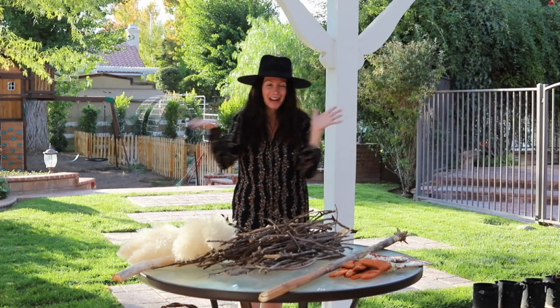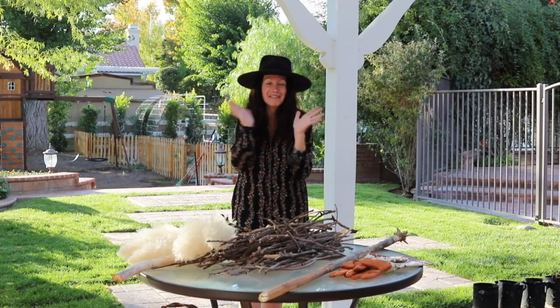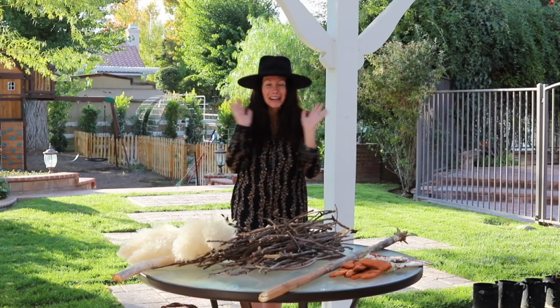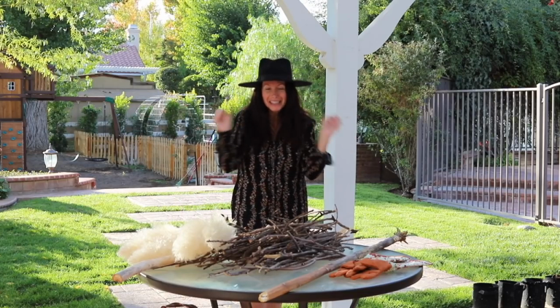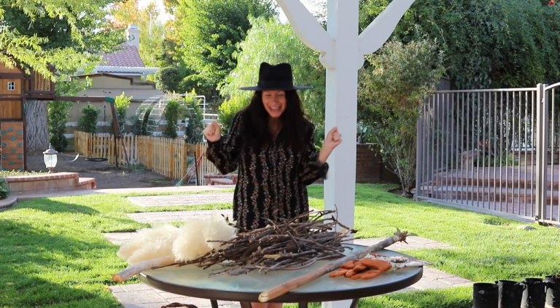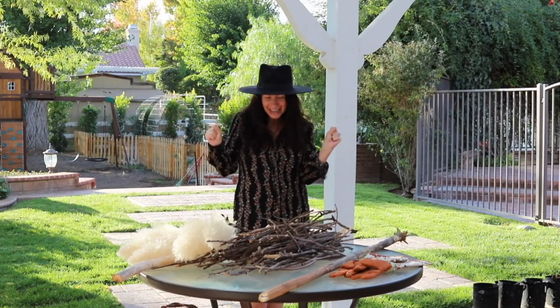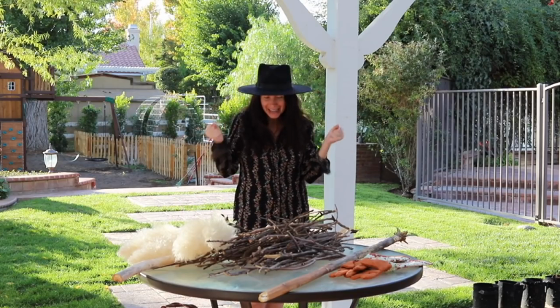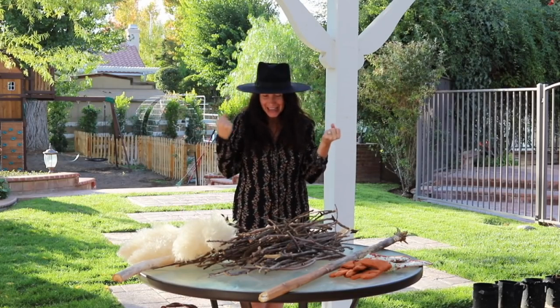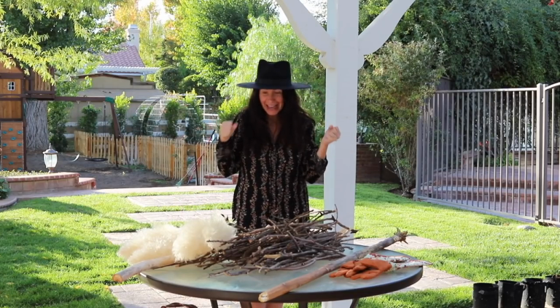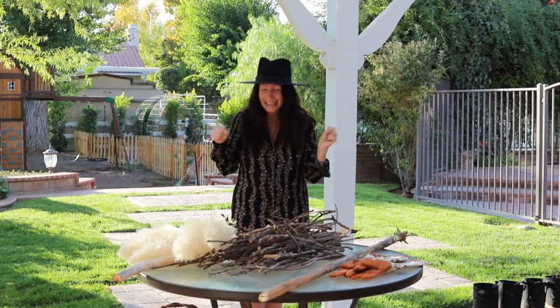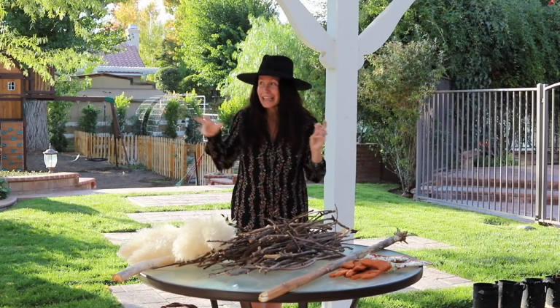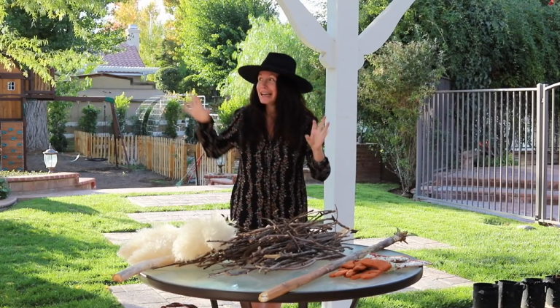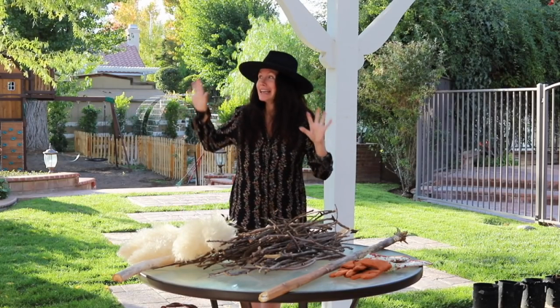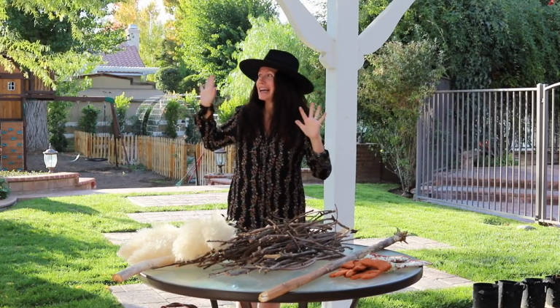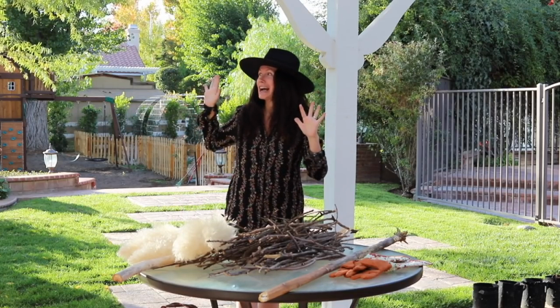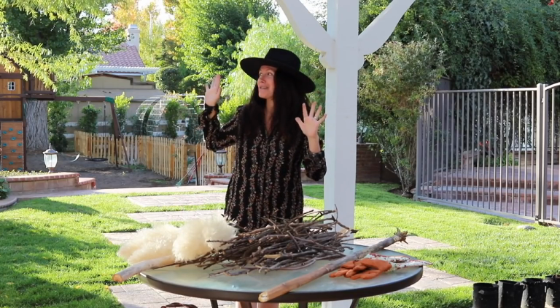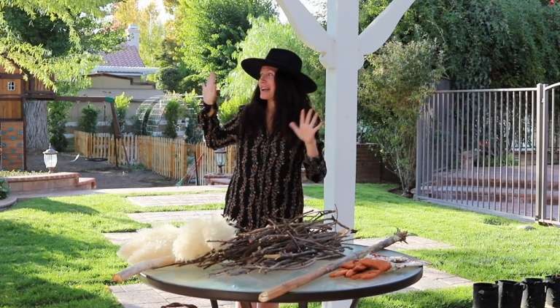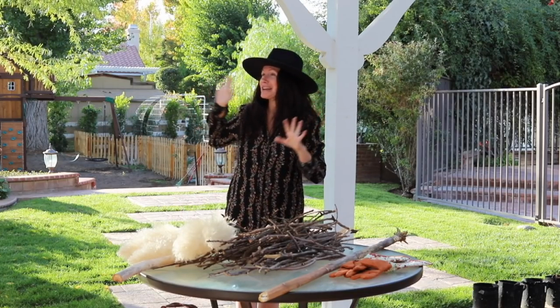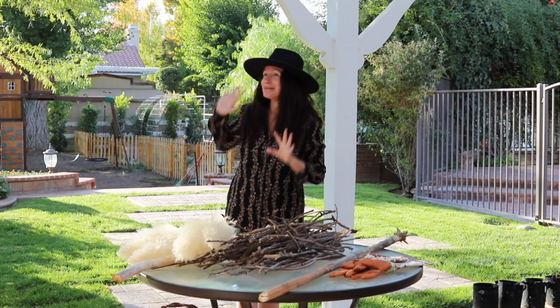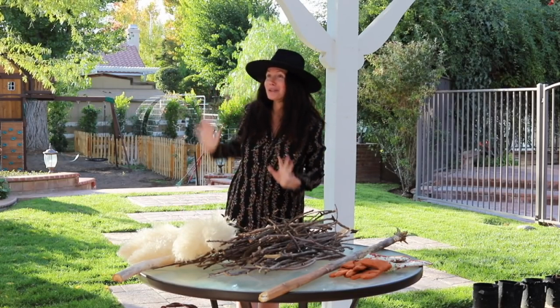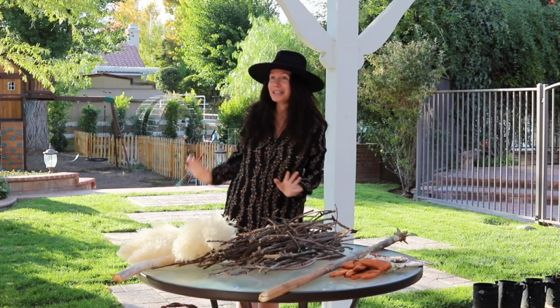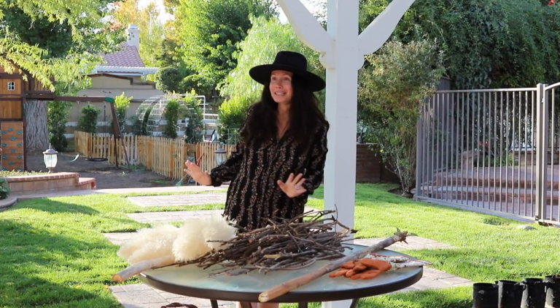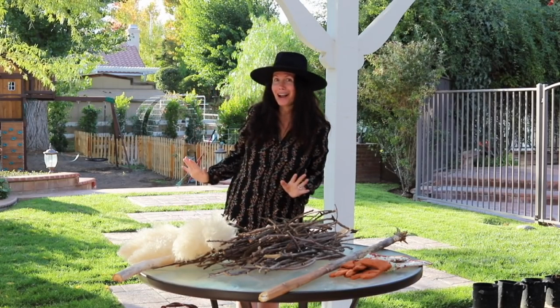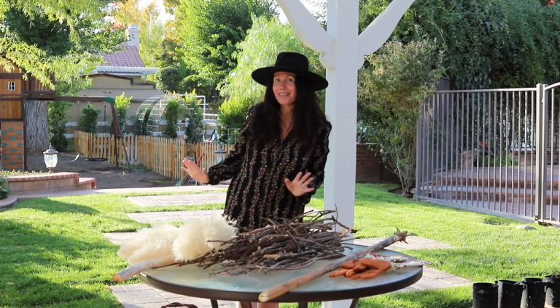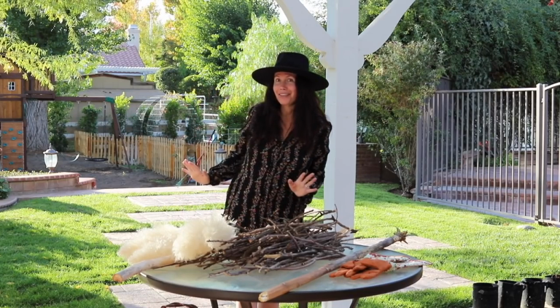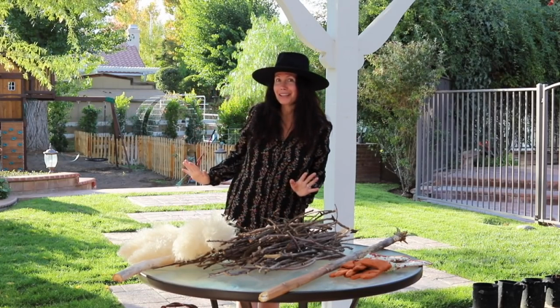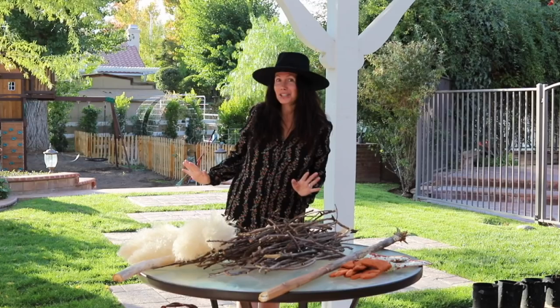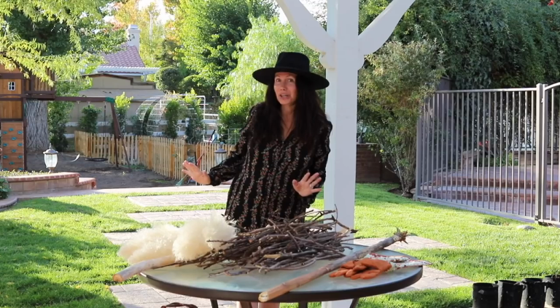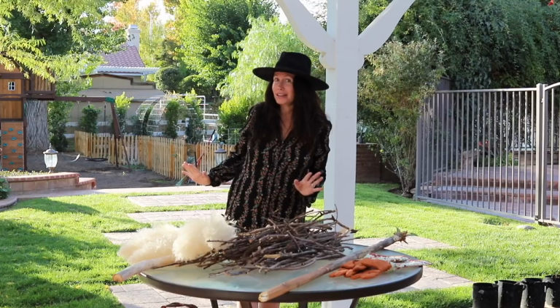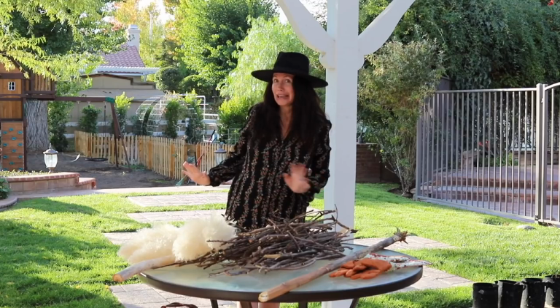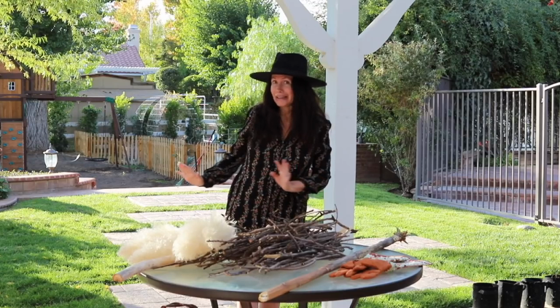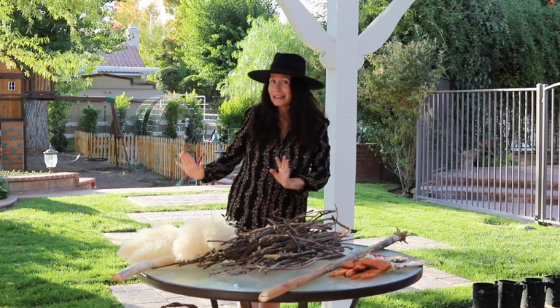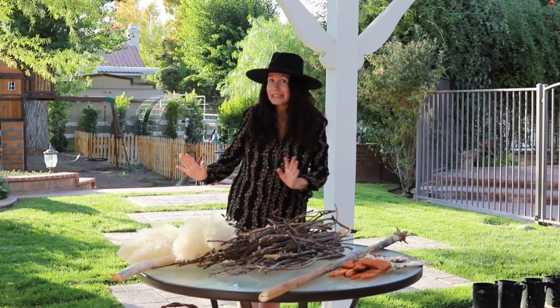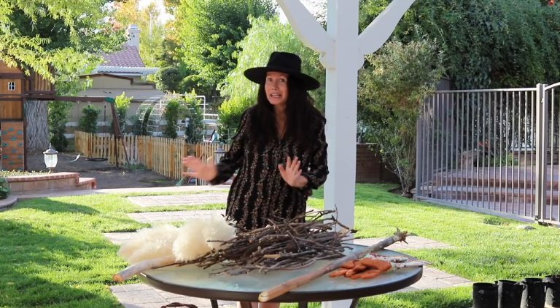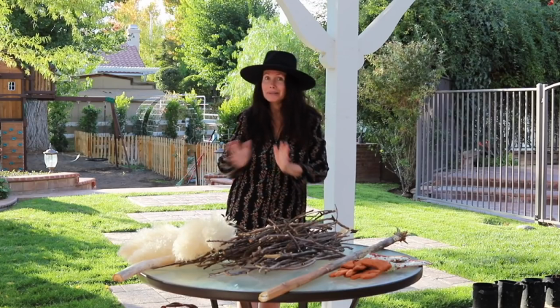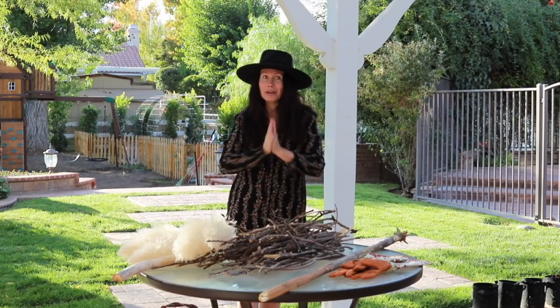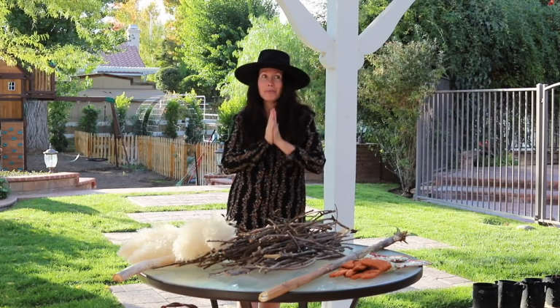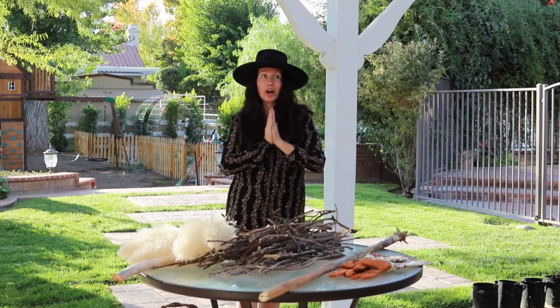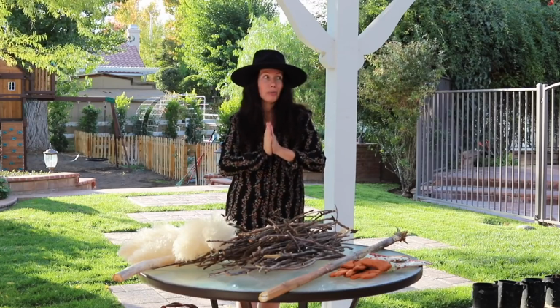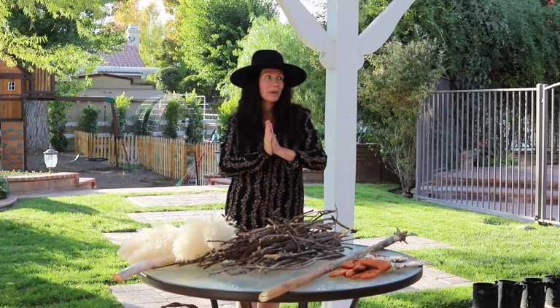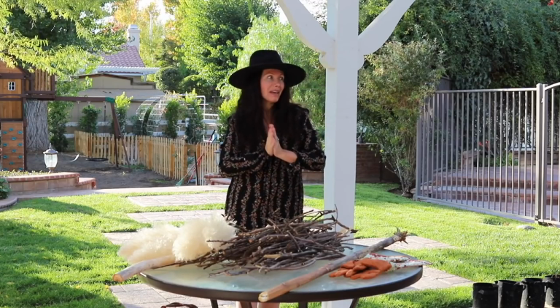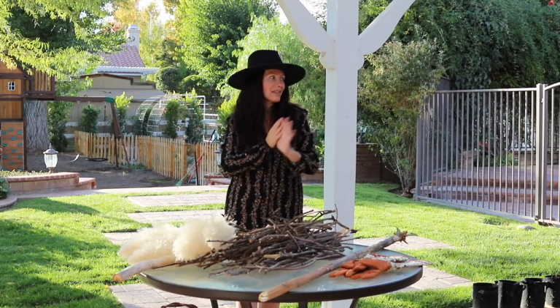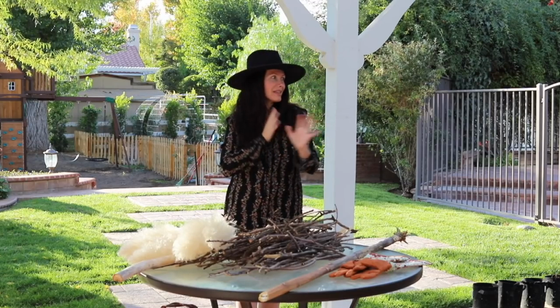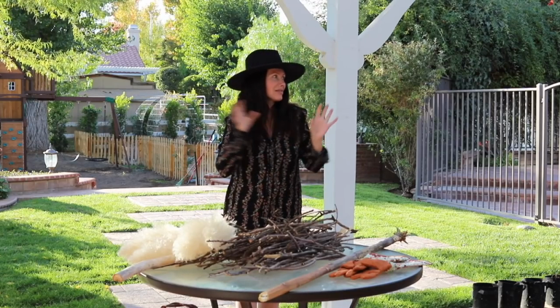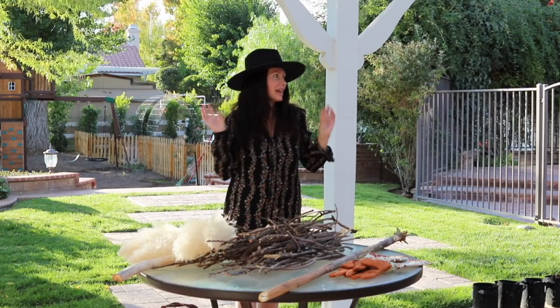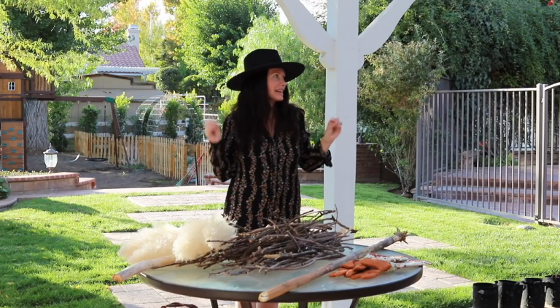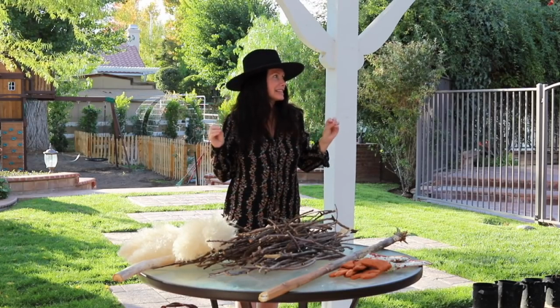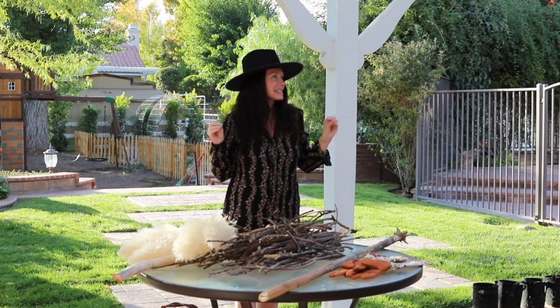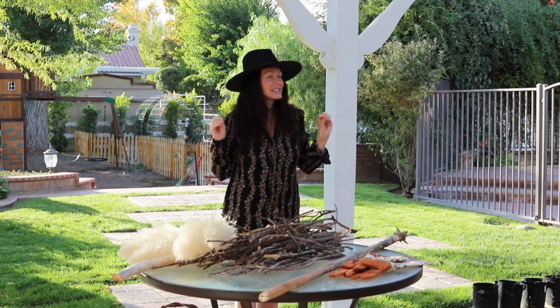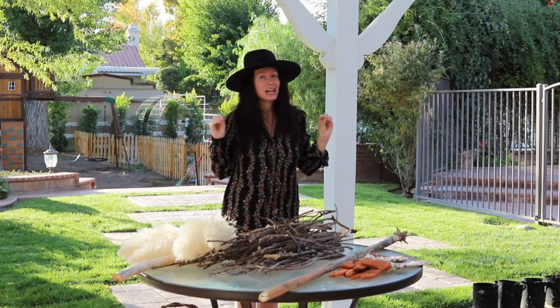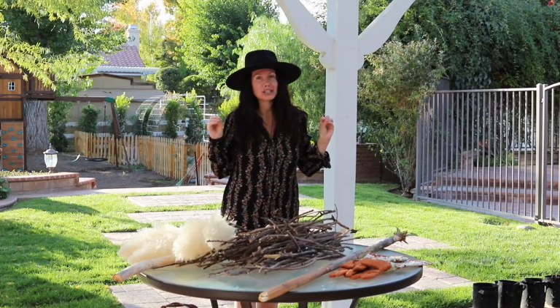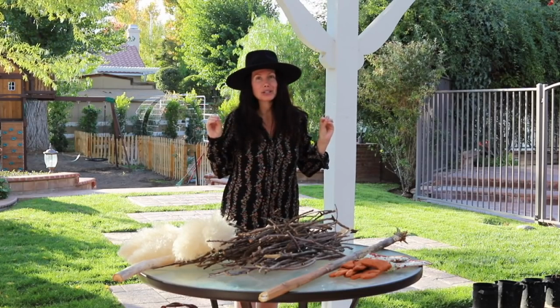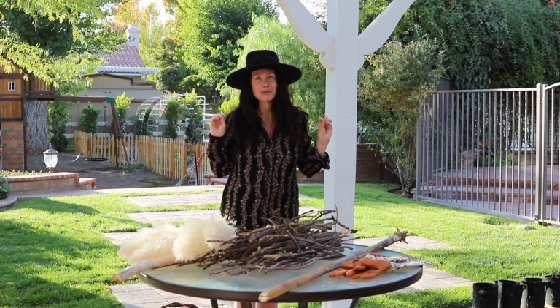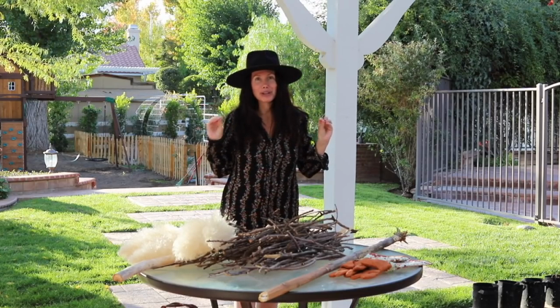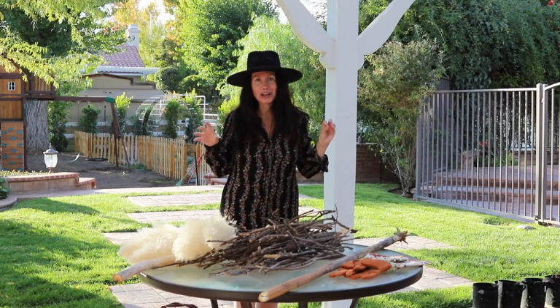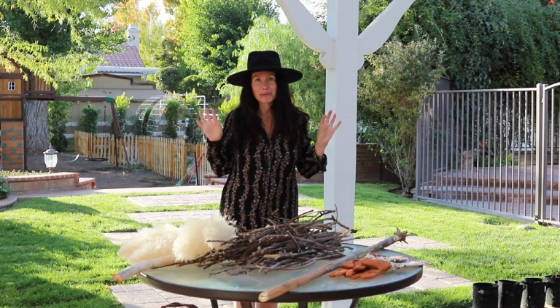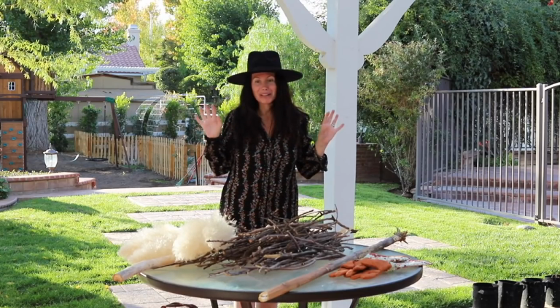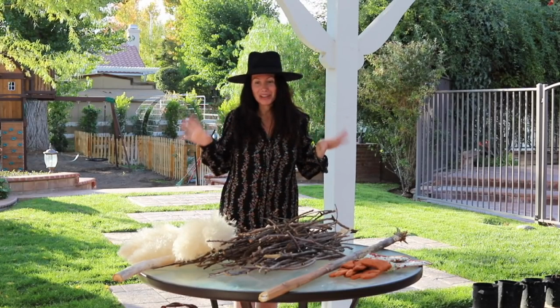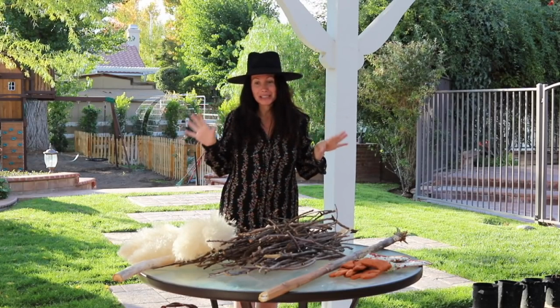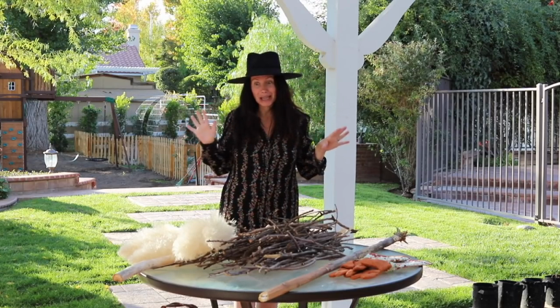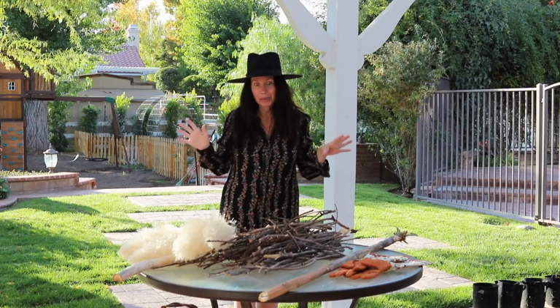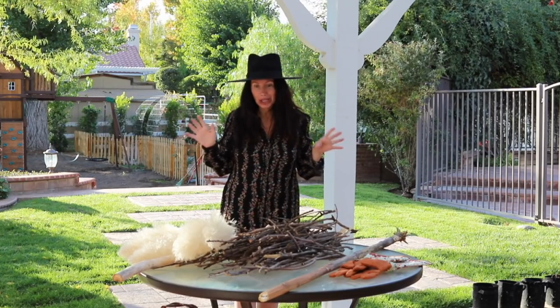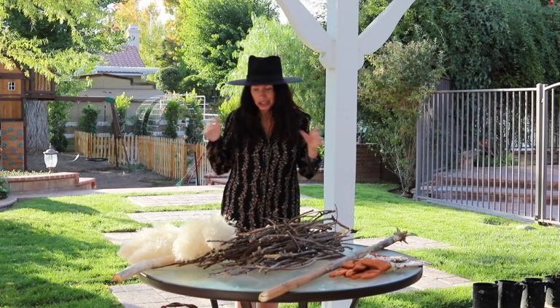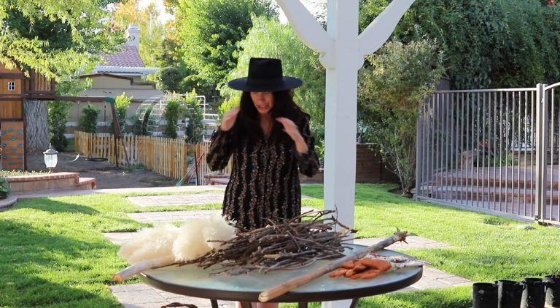I'm very excited. I am doing this kind of during the evening time, so I'm hoping the light is not too dark. But if it is I apologize.